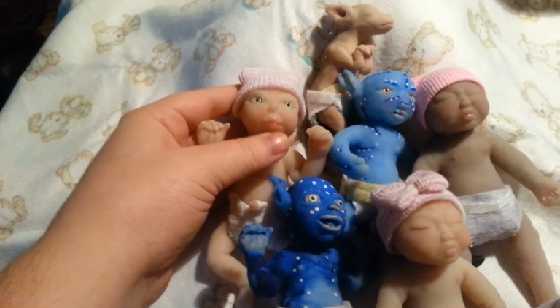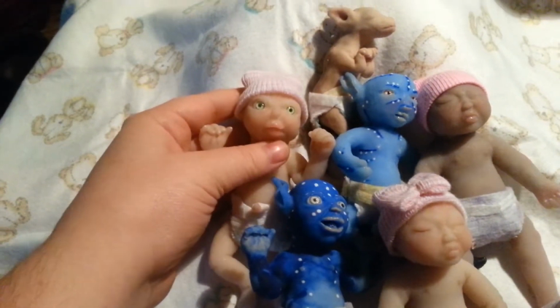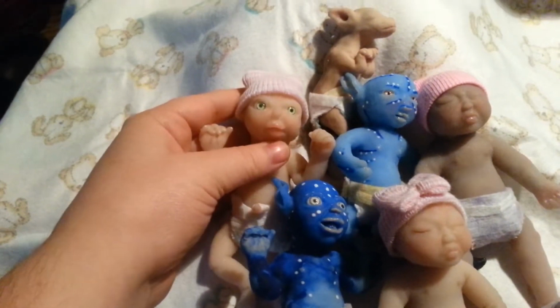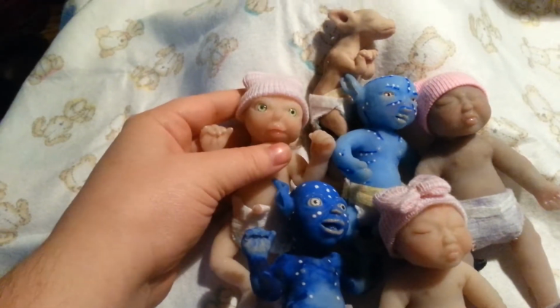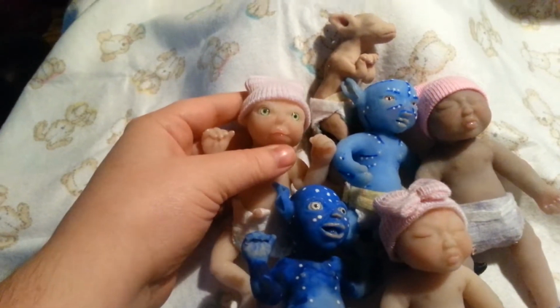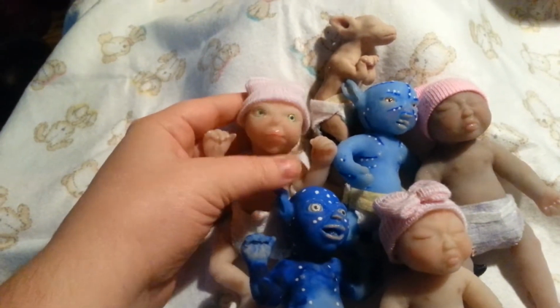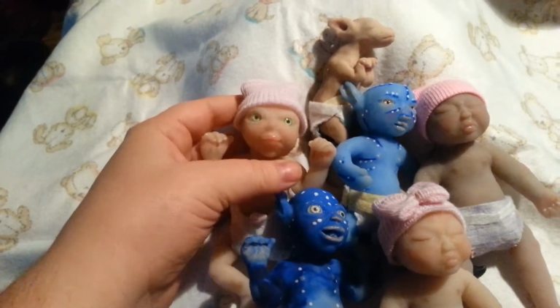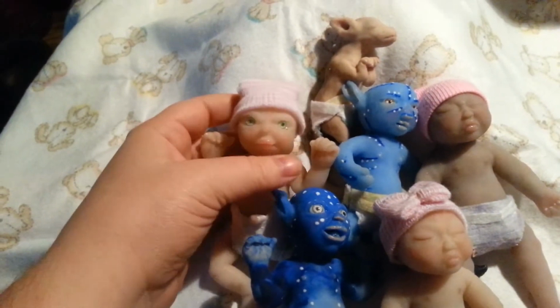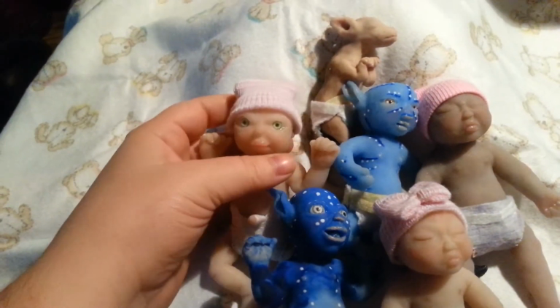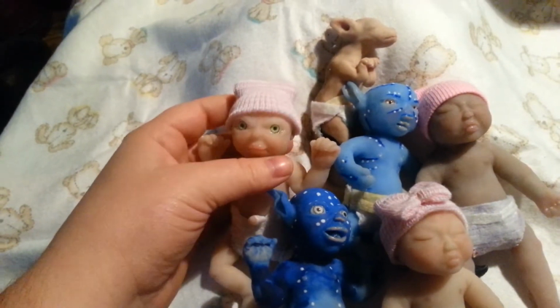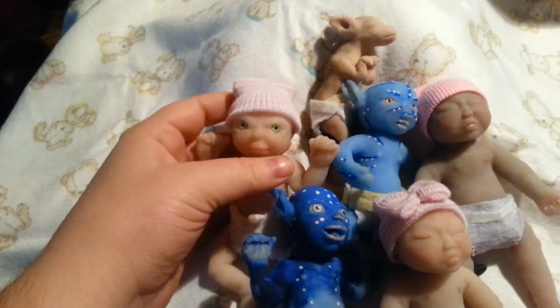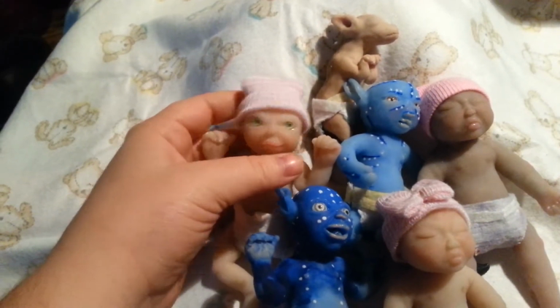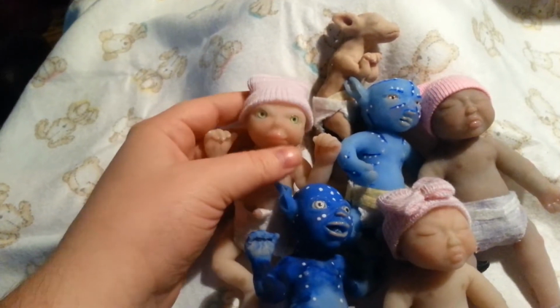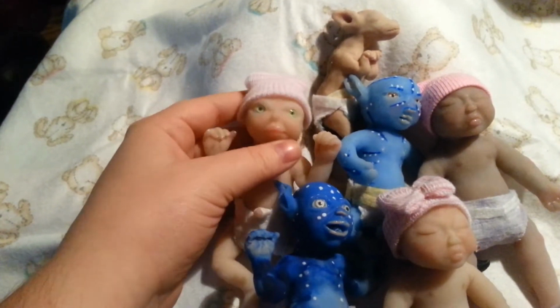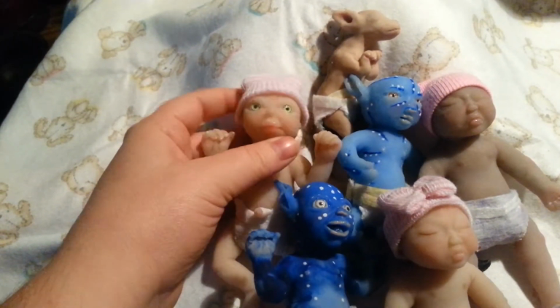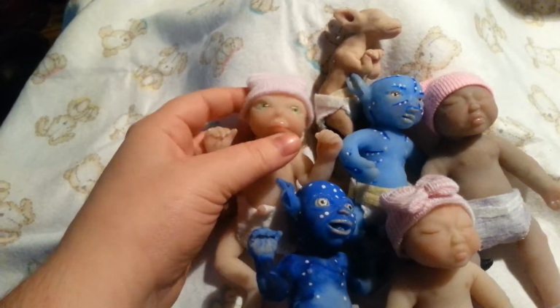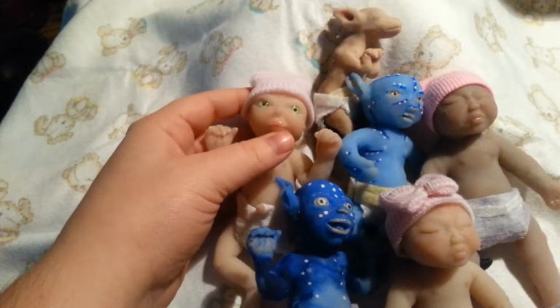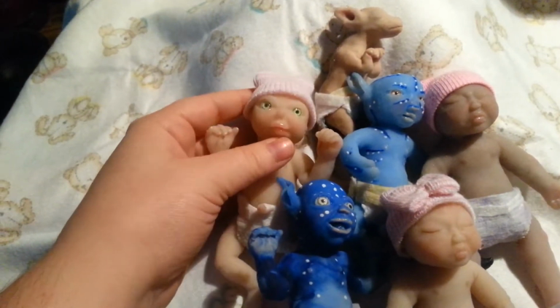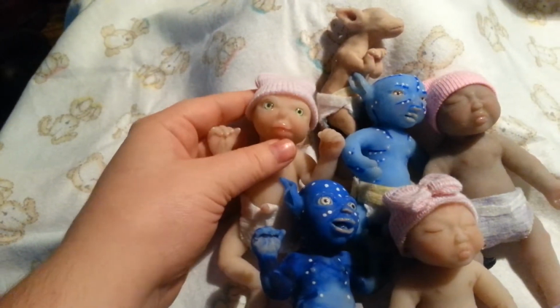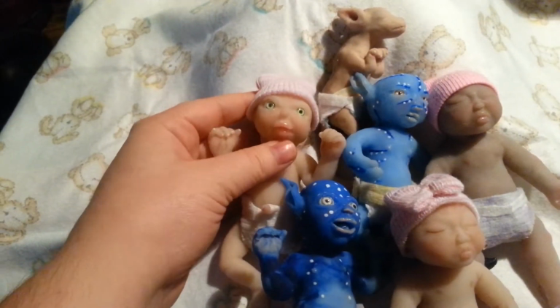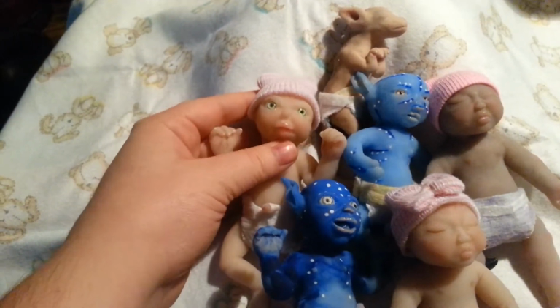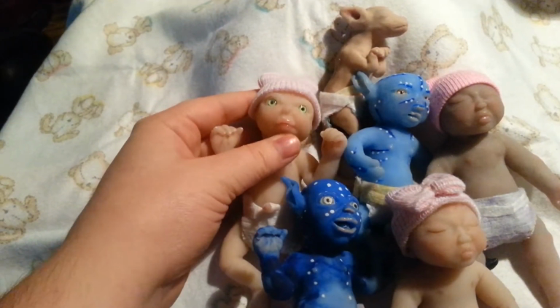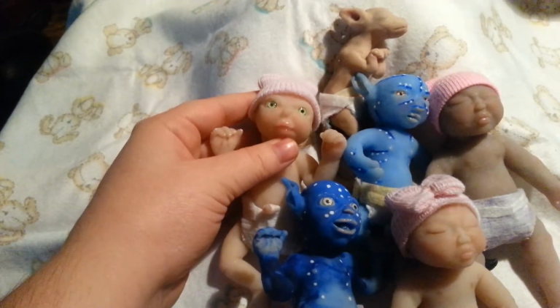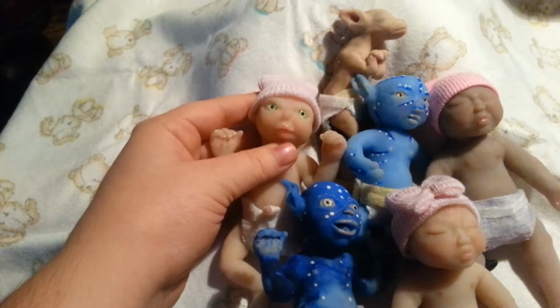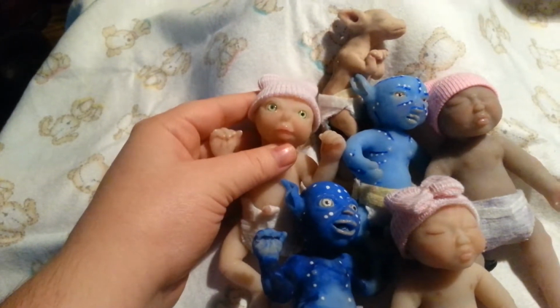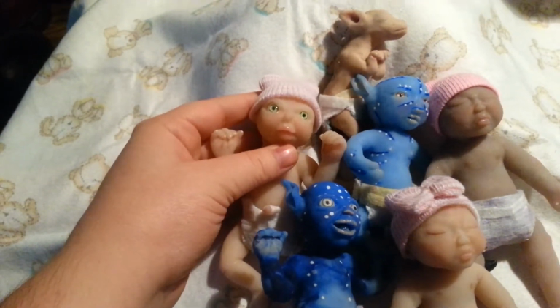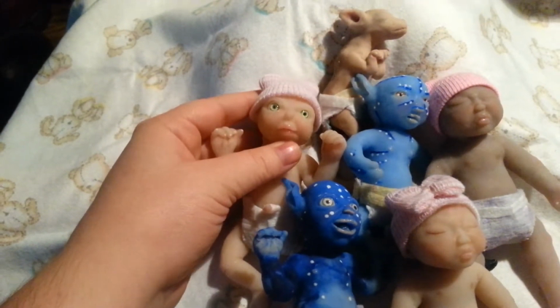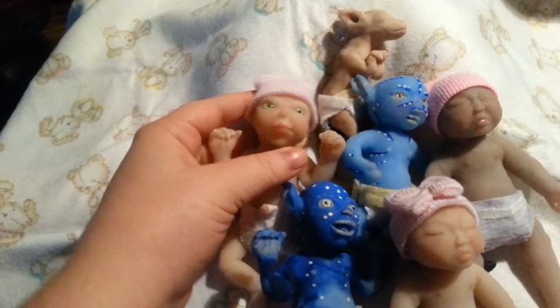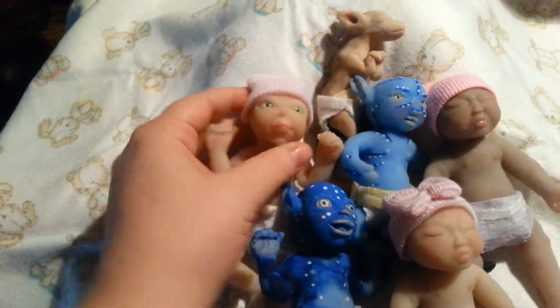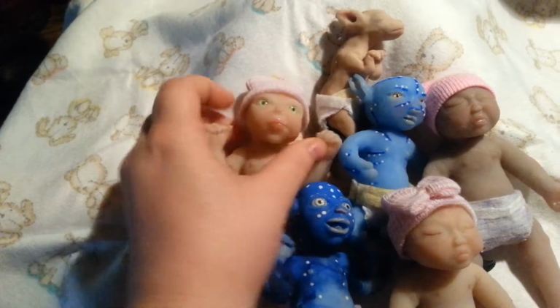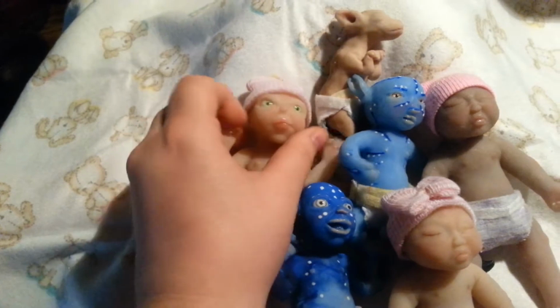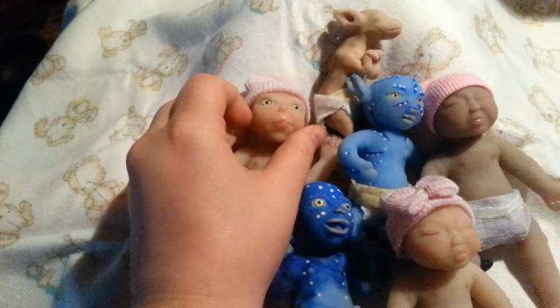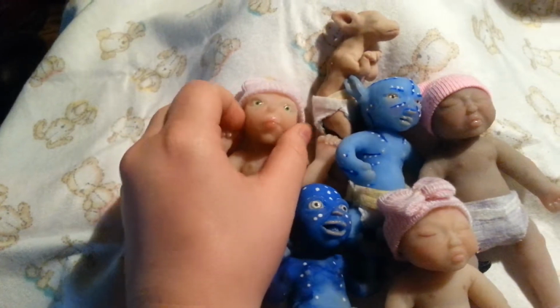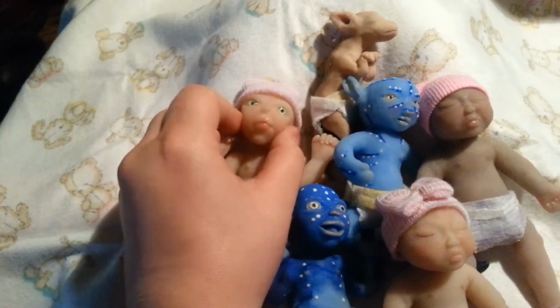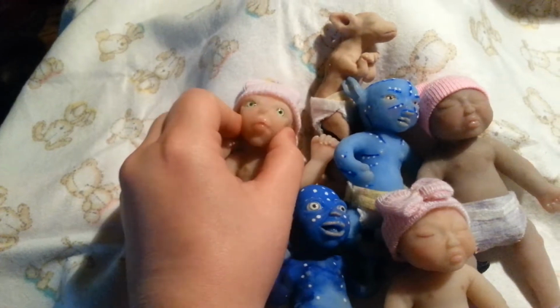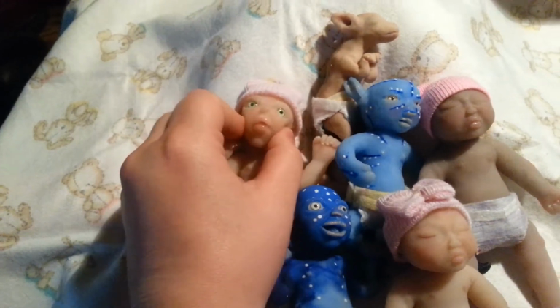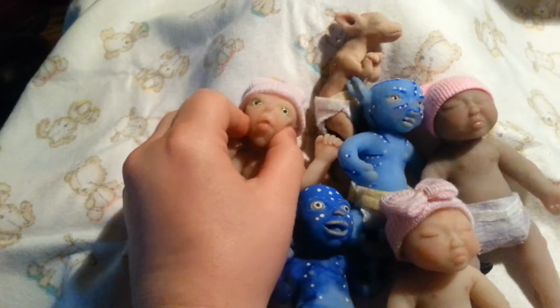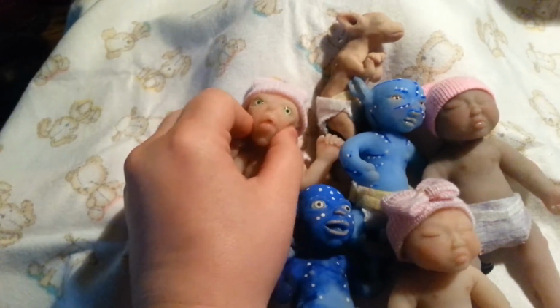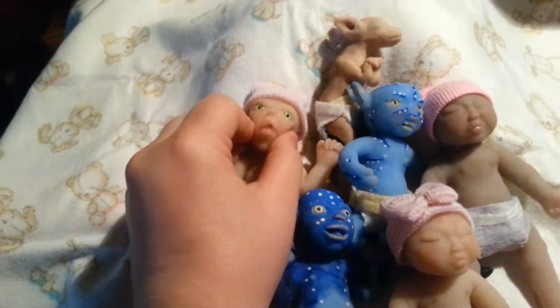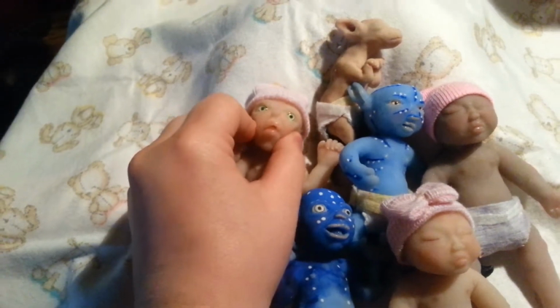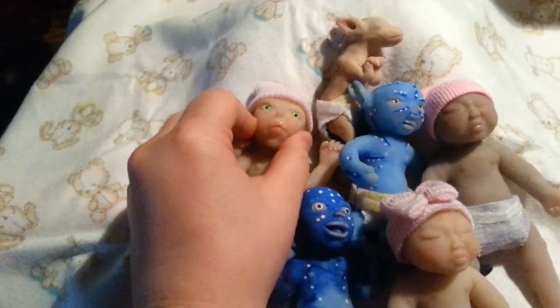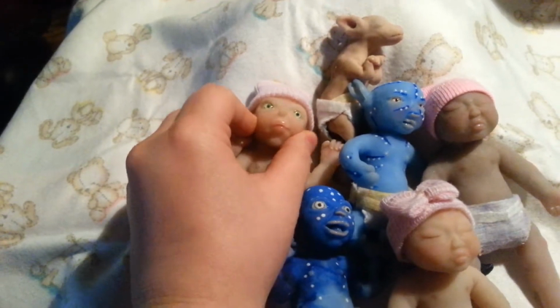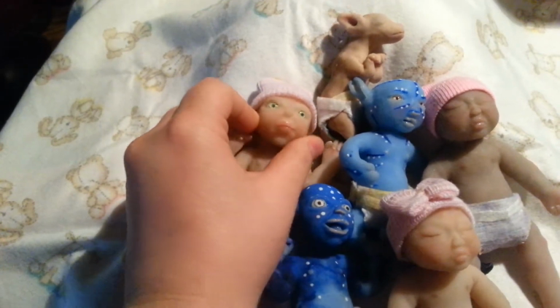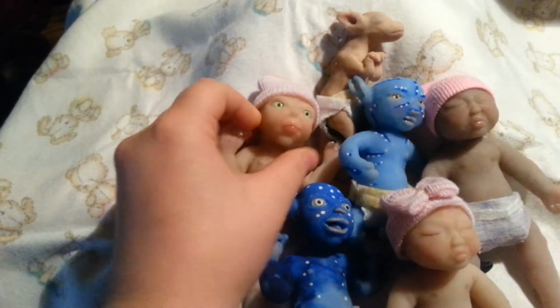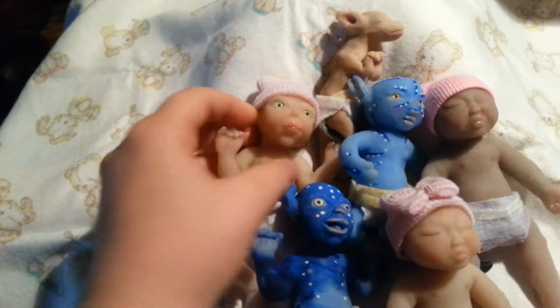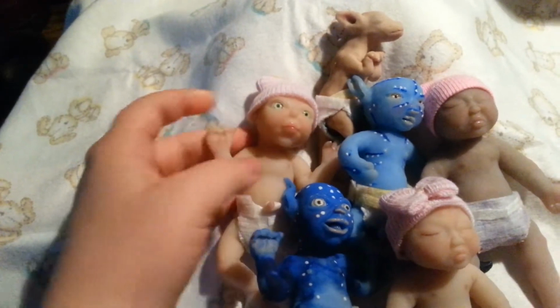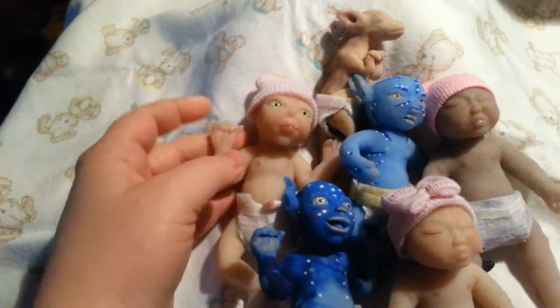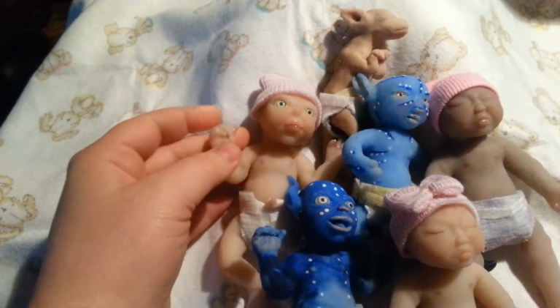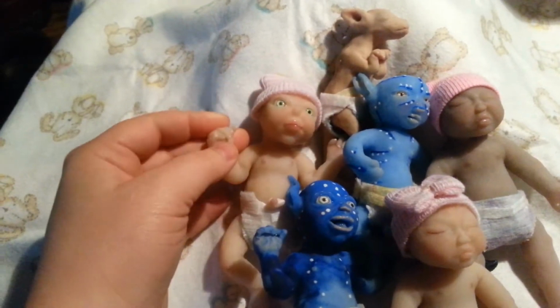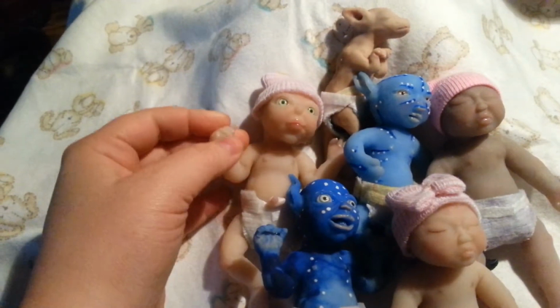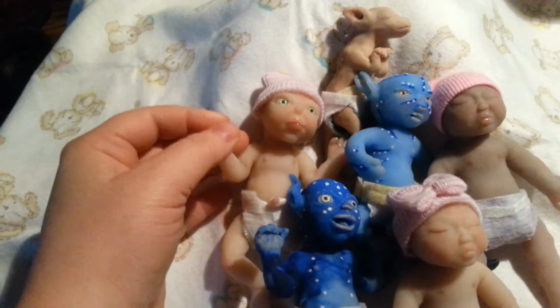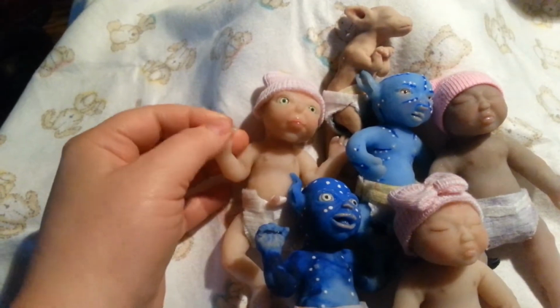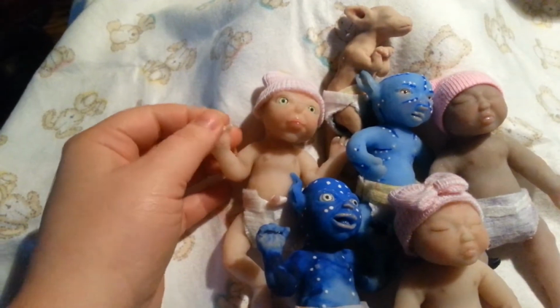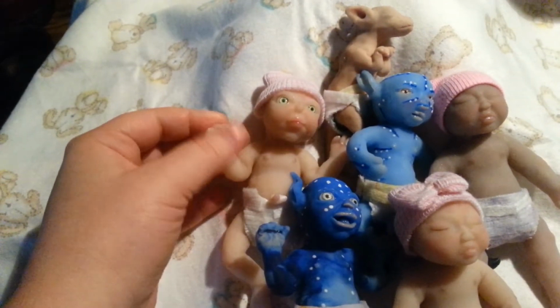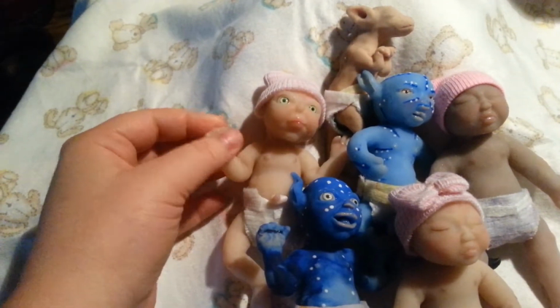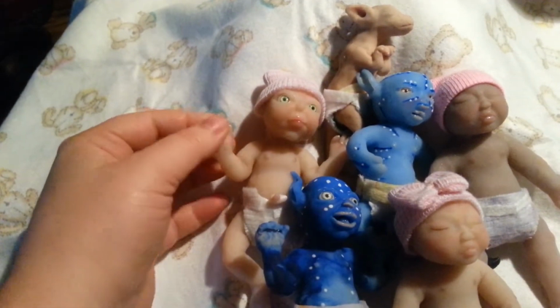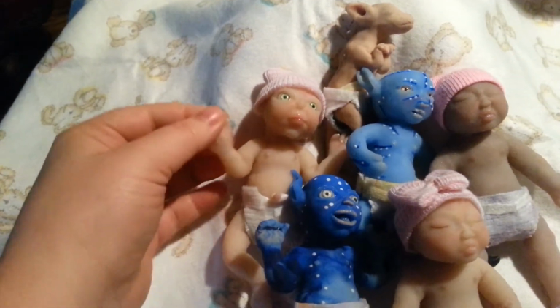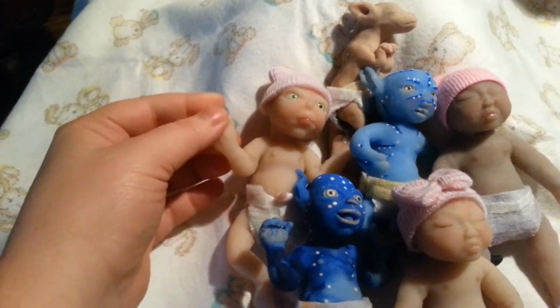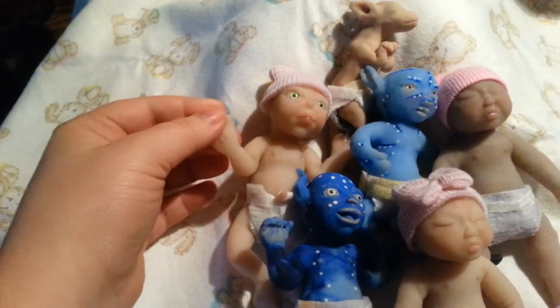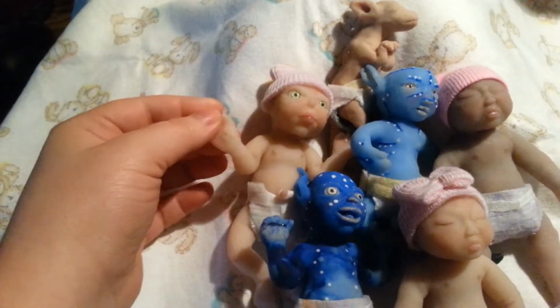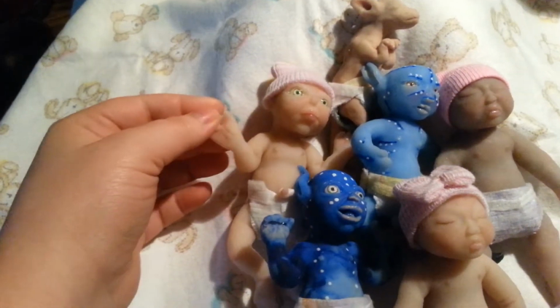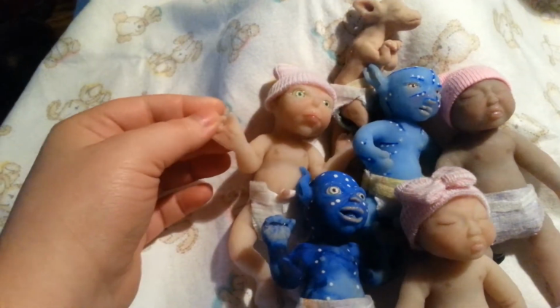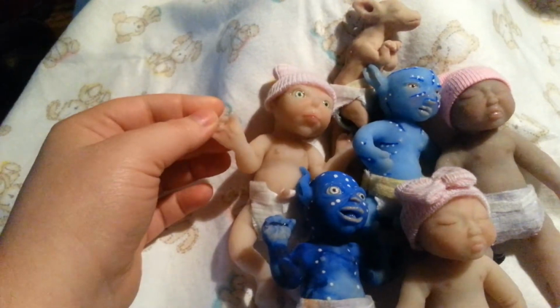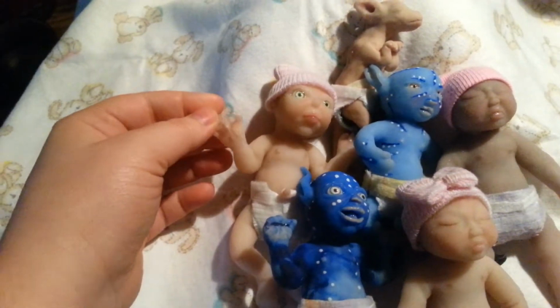I have a couple new sculpts up too. I think they're adorable. They all have open mouths. They're full silicone.